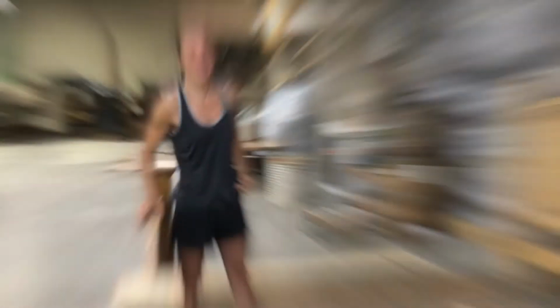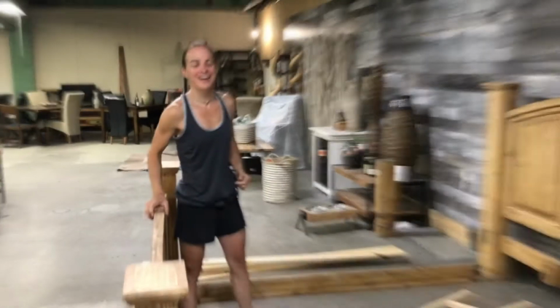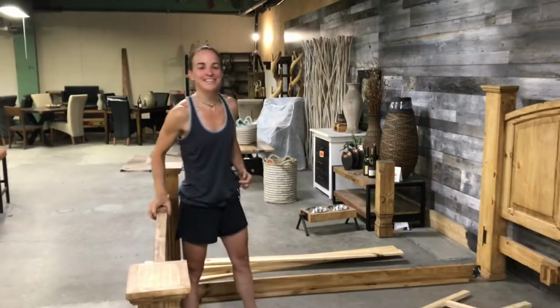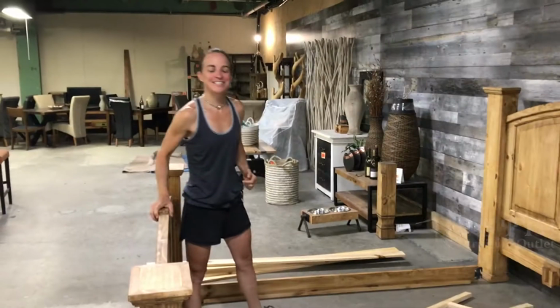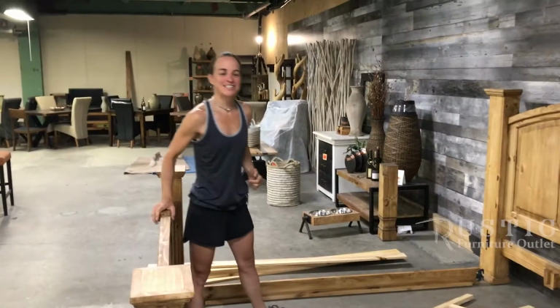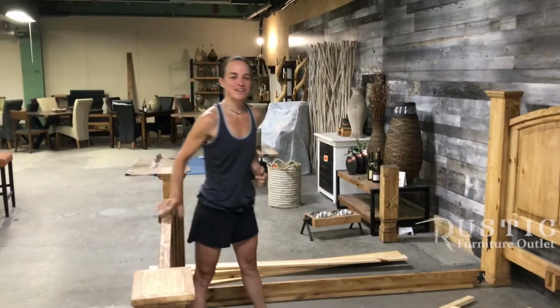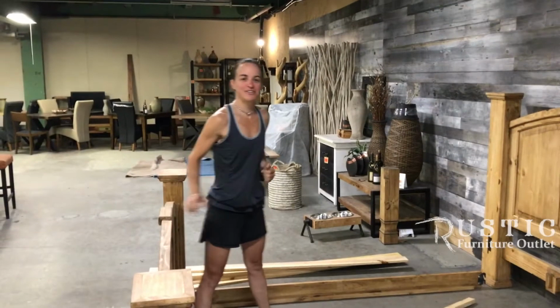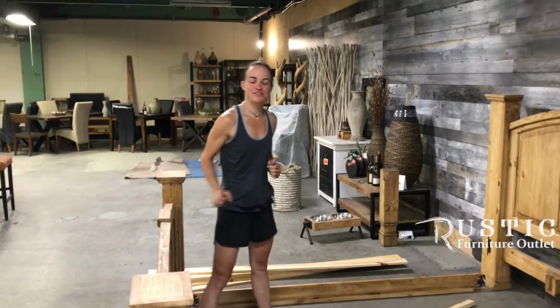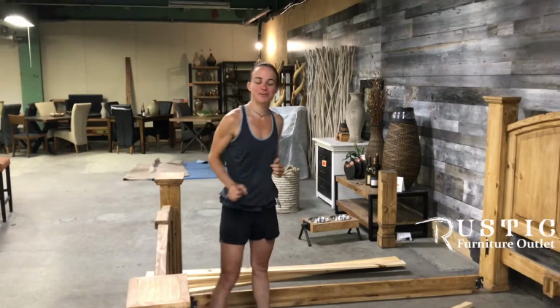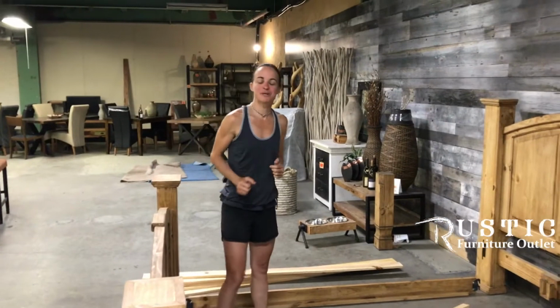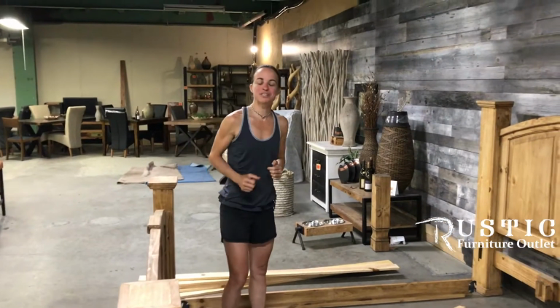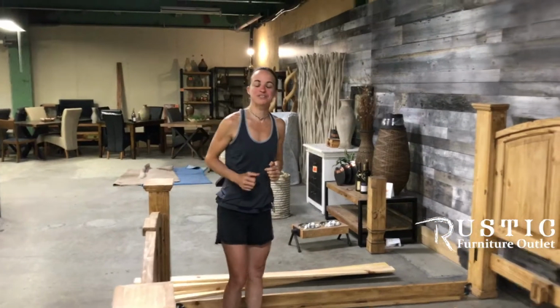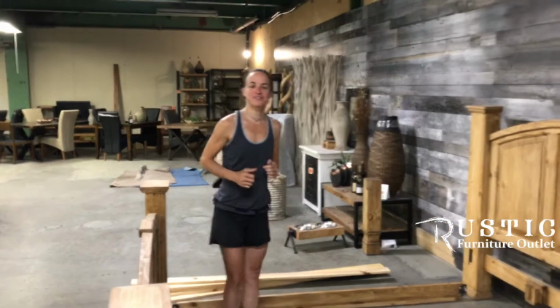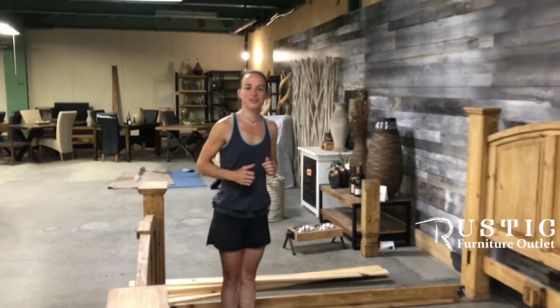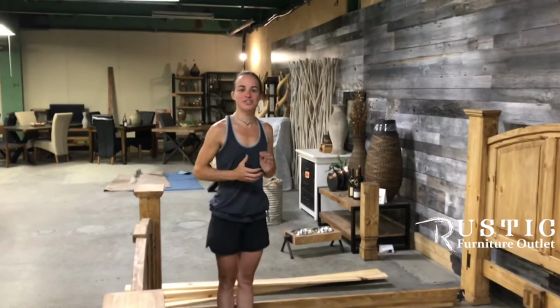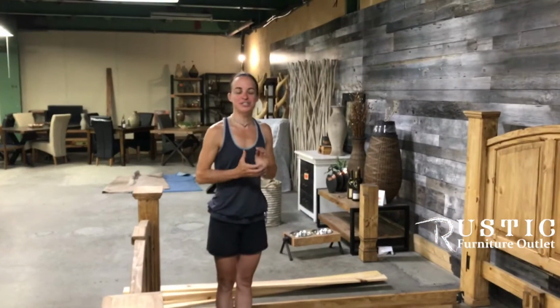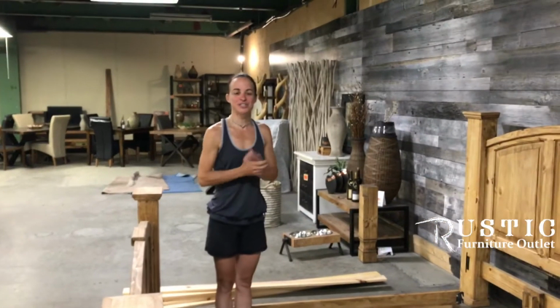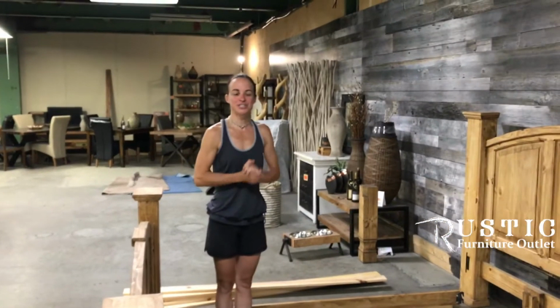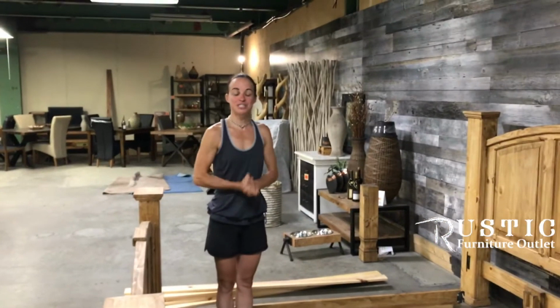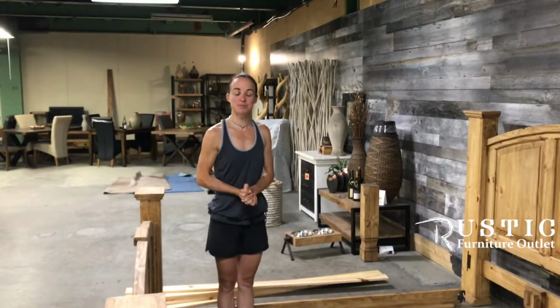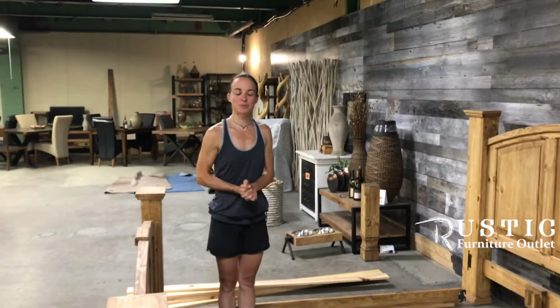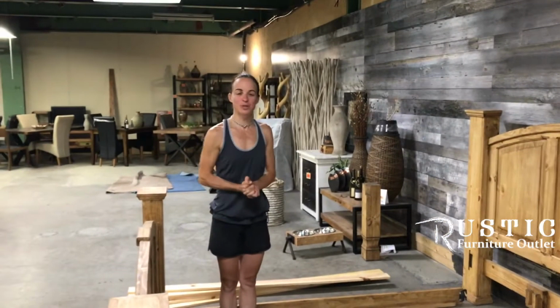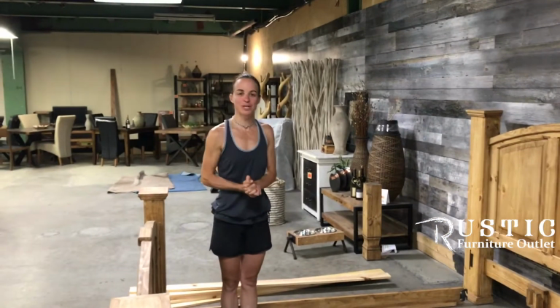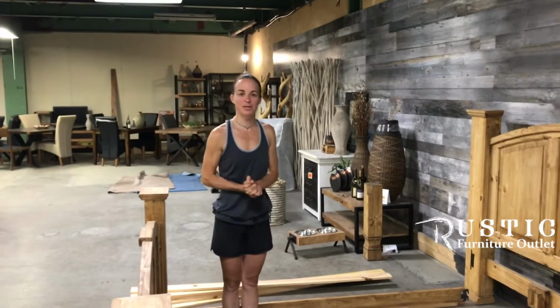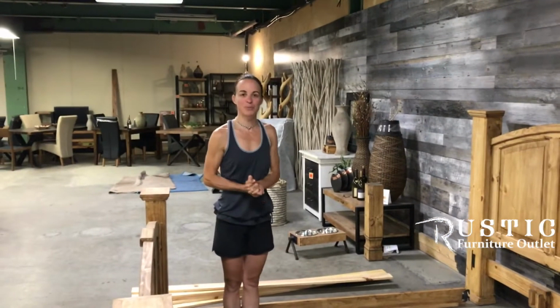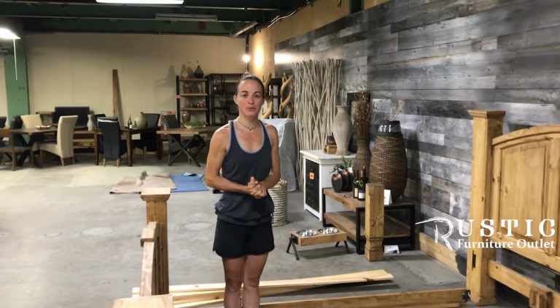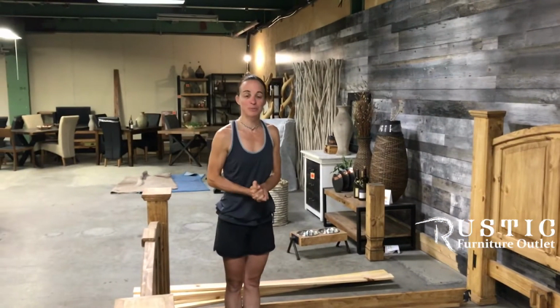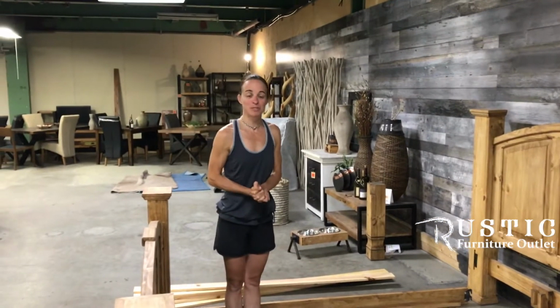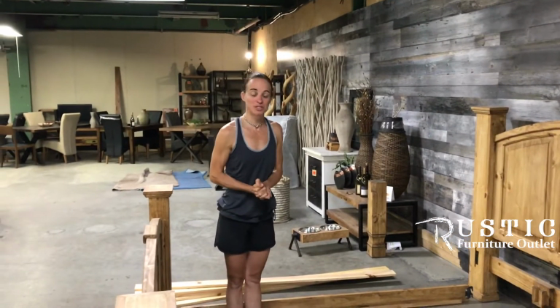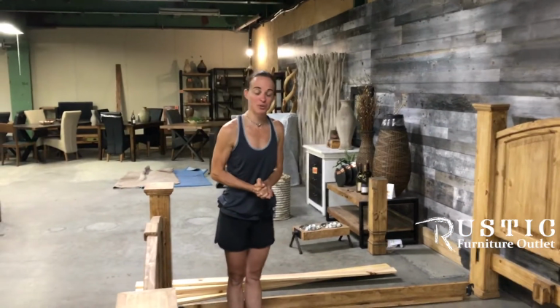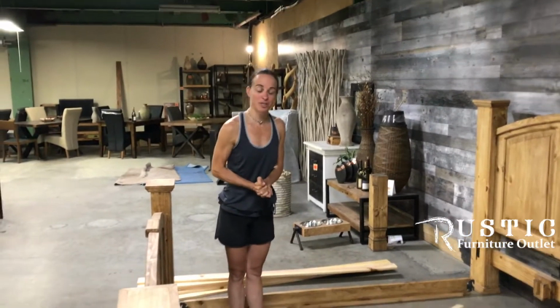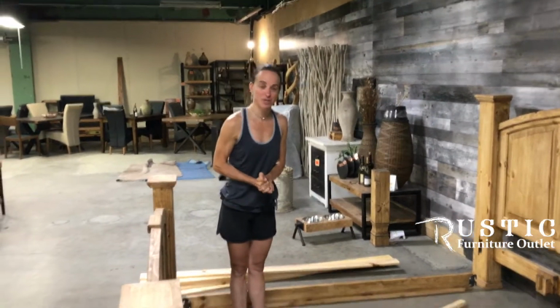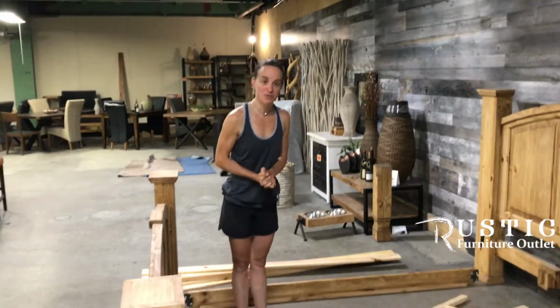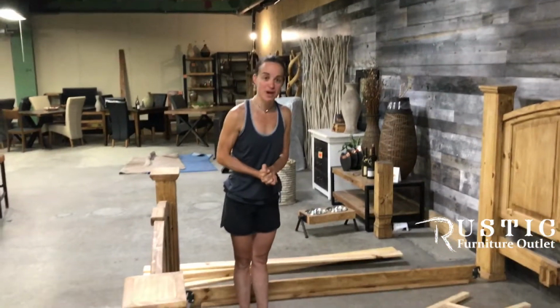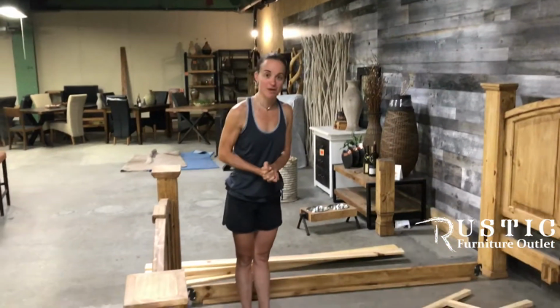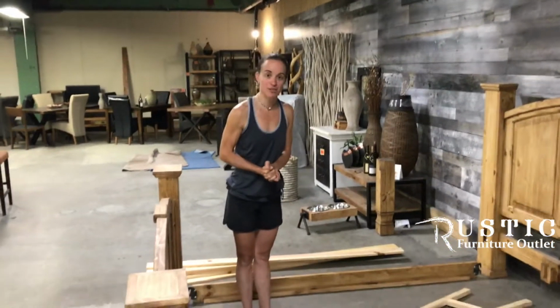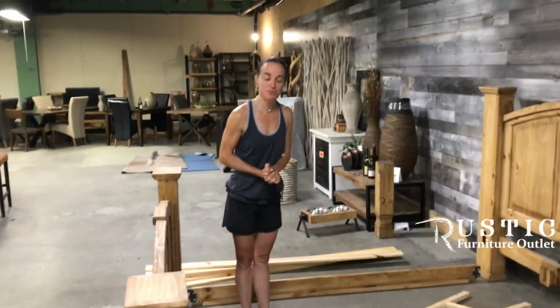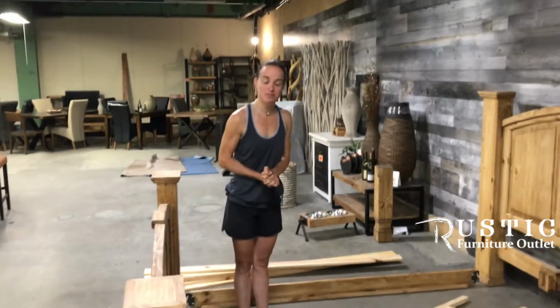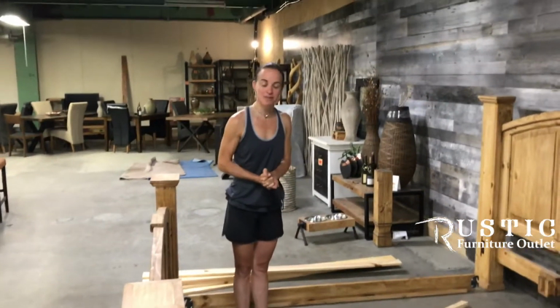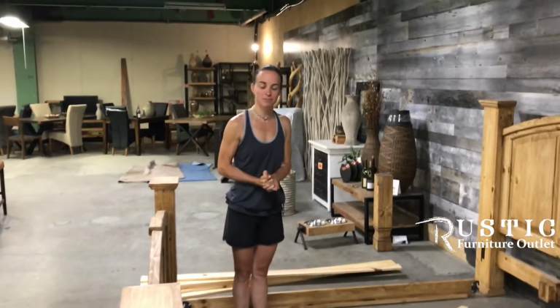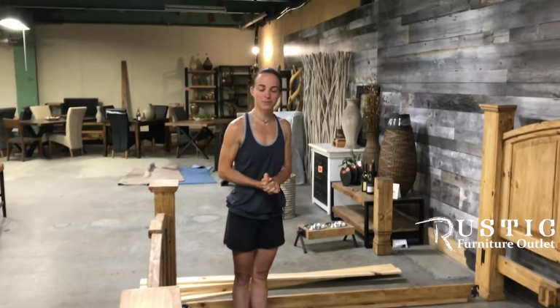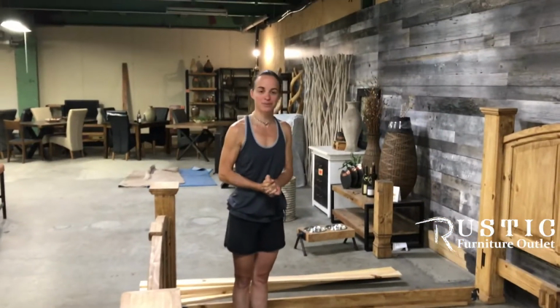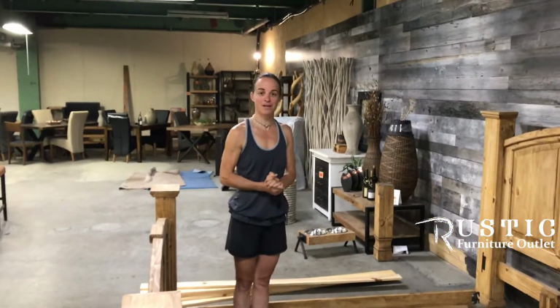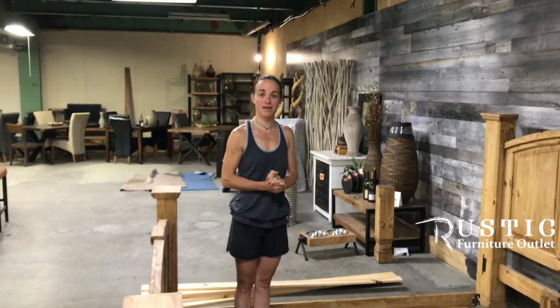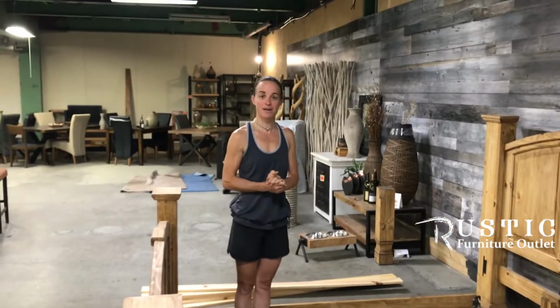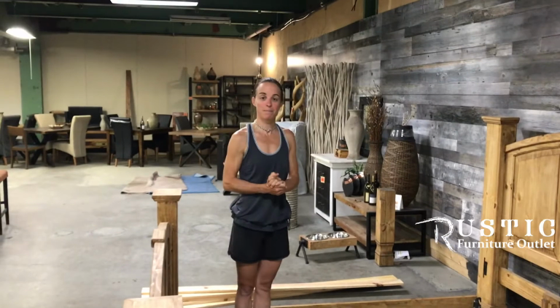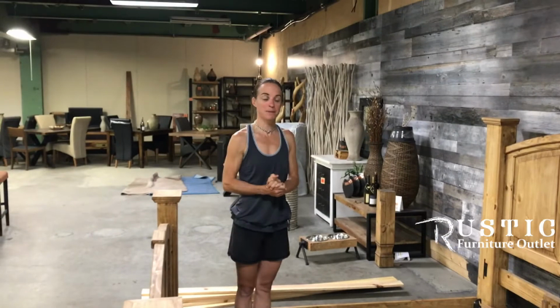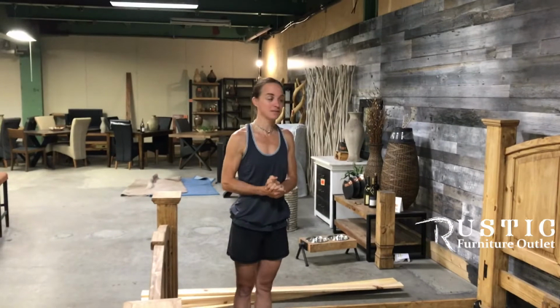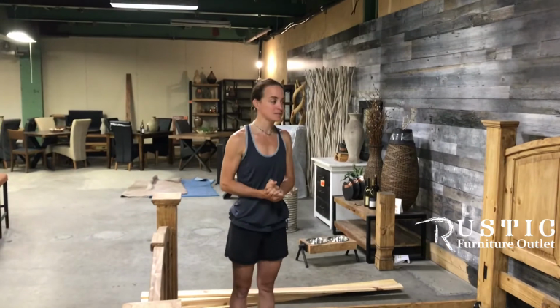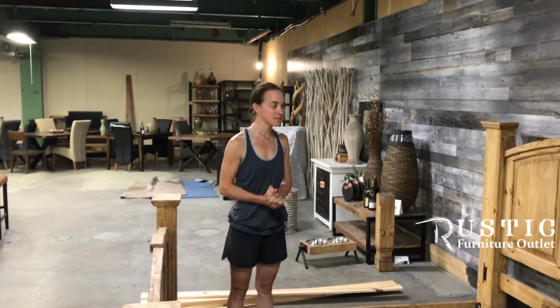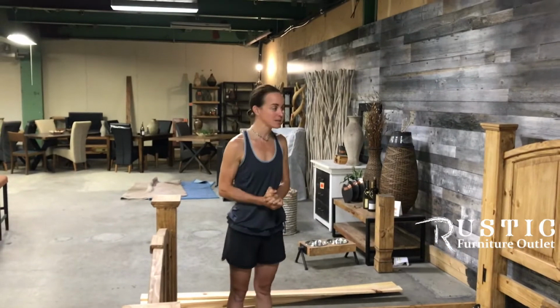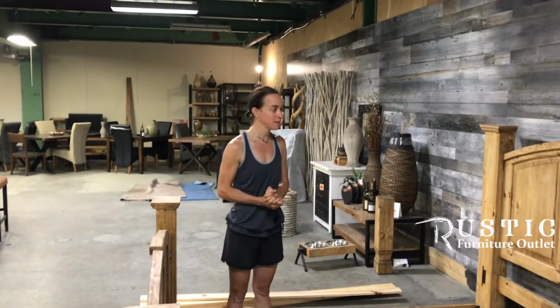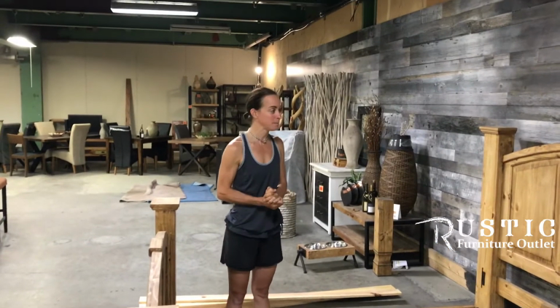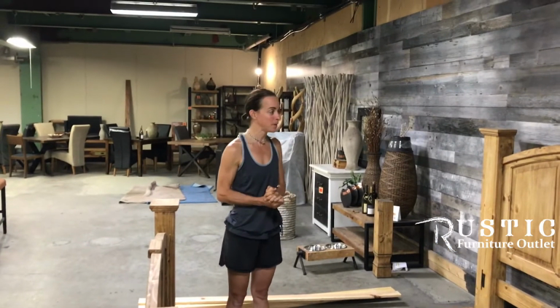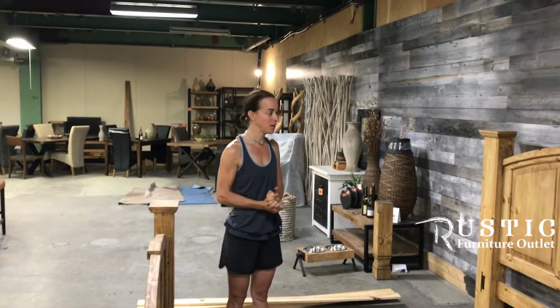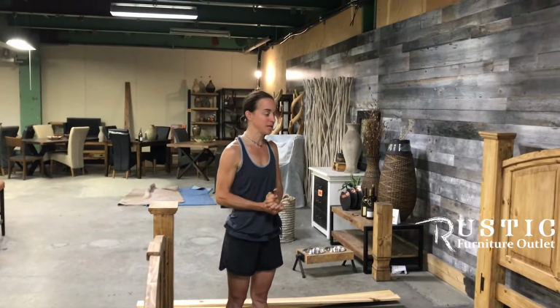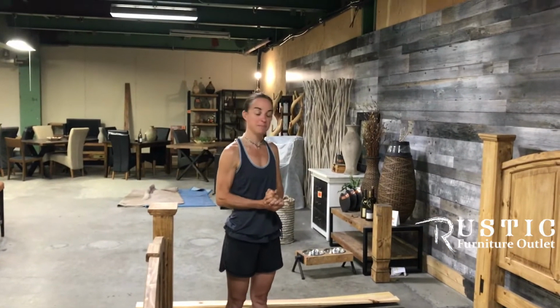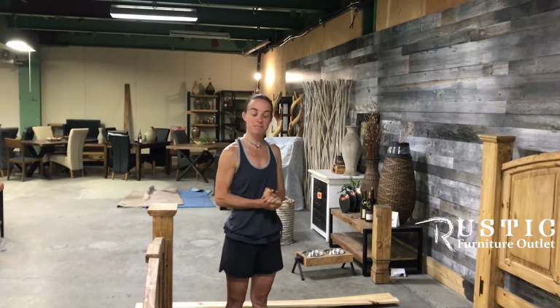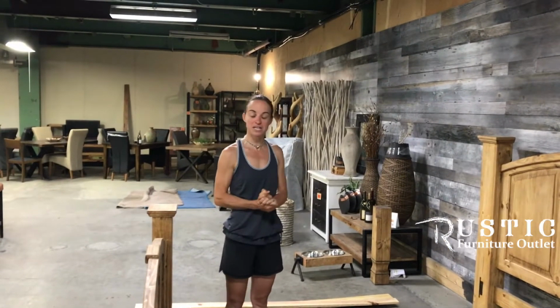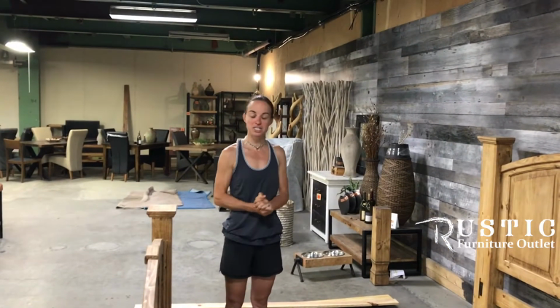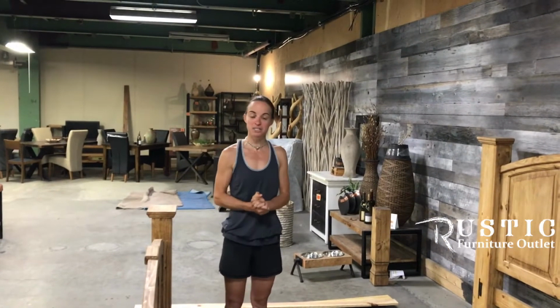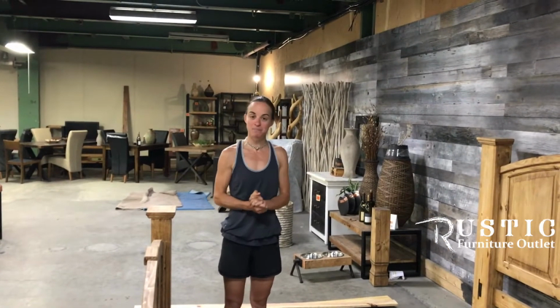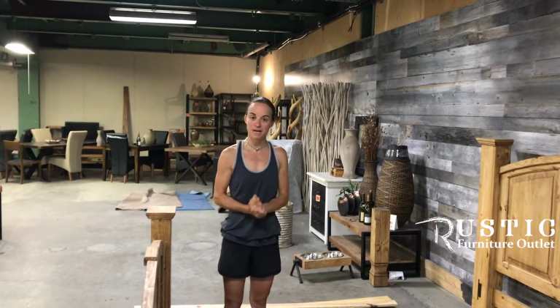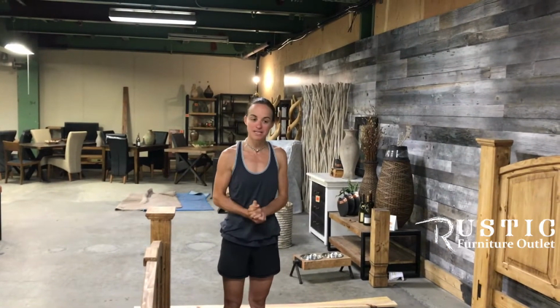Hi, this is Stephanie from Rustic Furniture. This morning we will be showing you how to assemble a Mexican Pine Mansion bed.